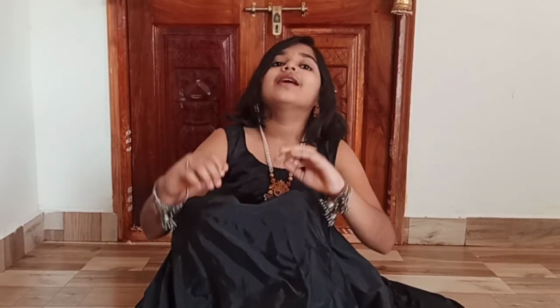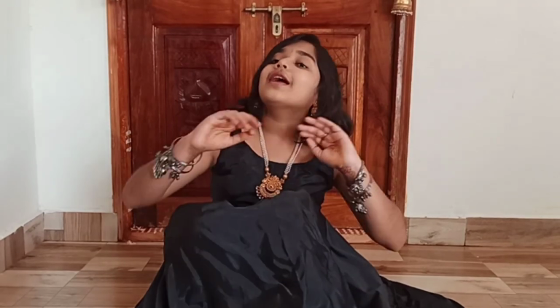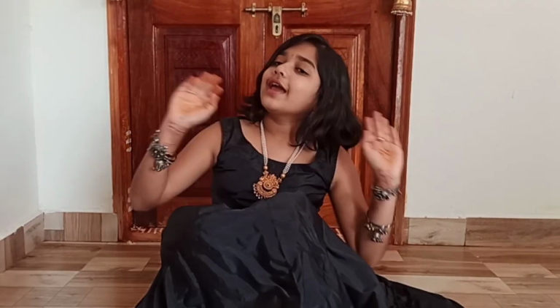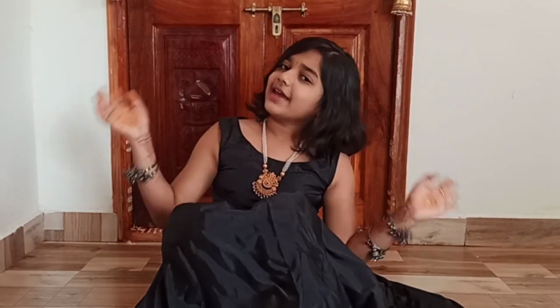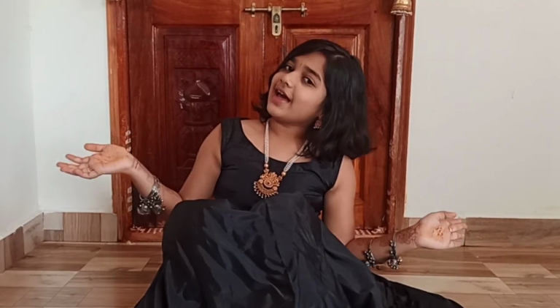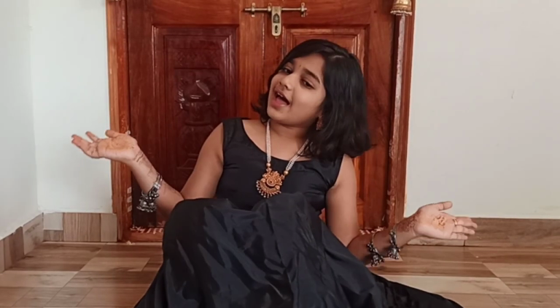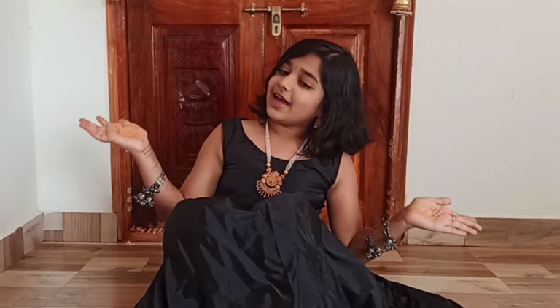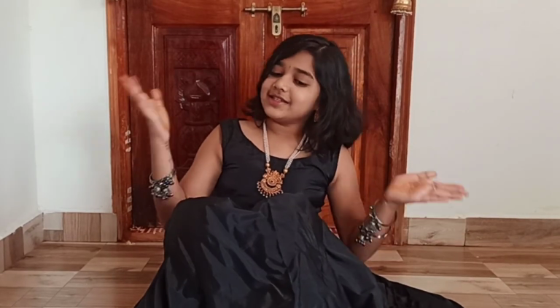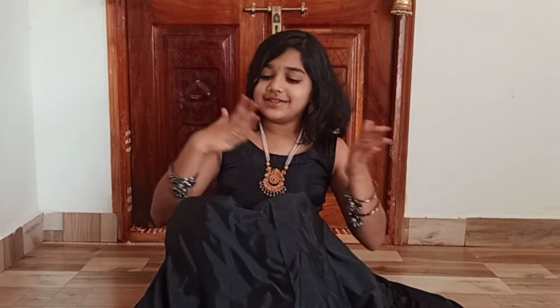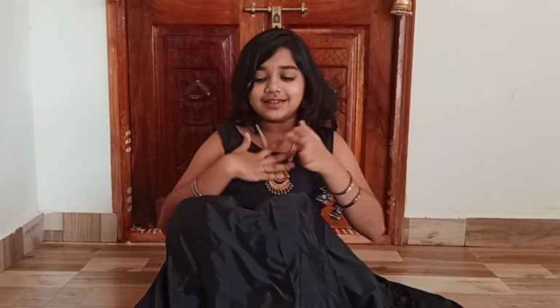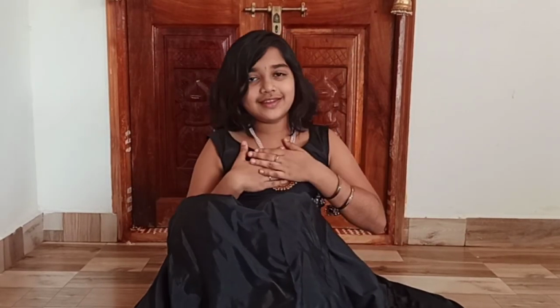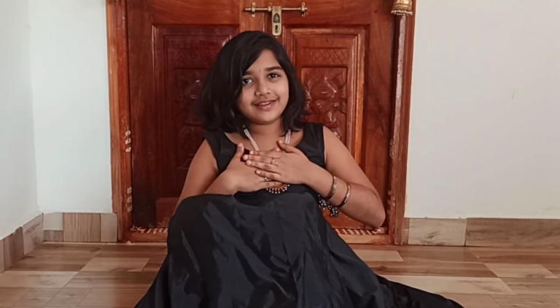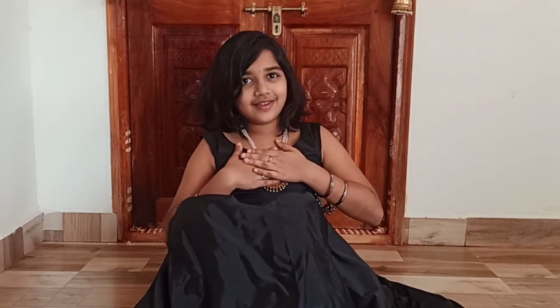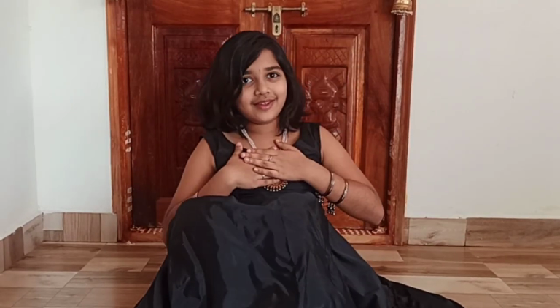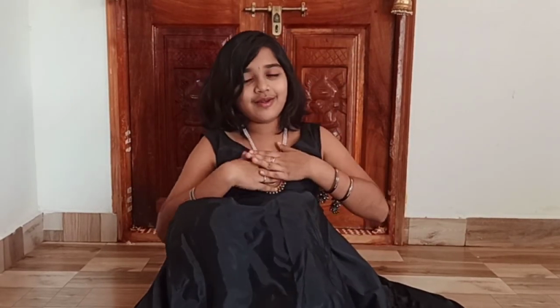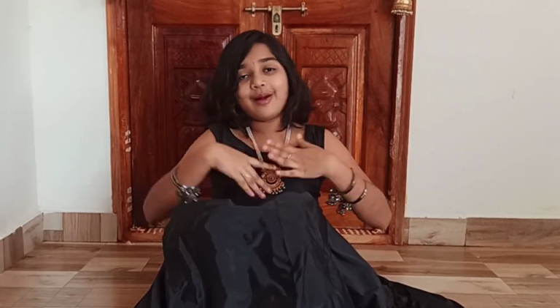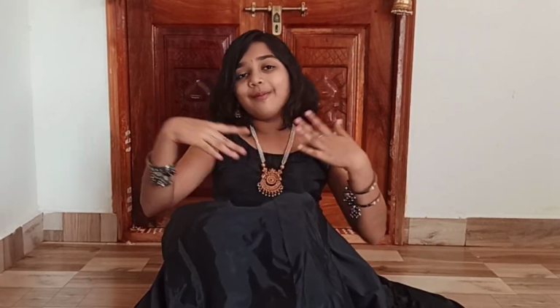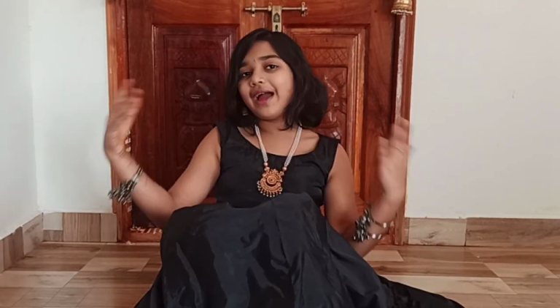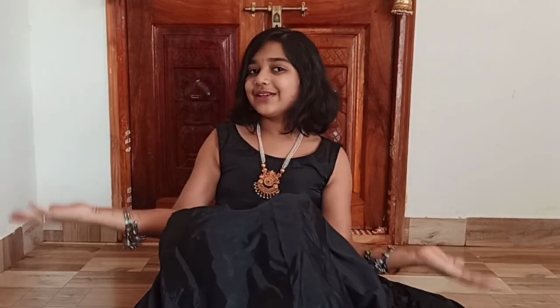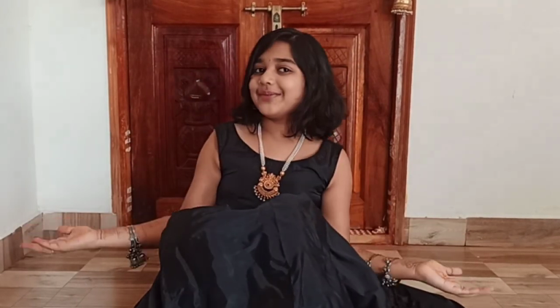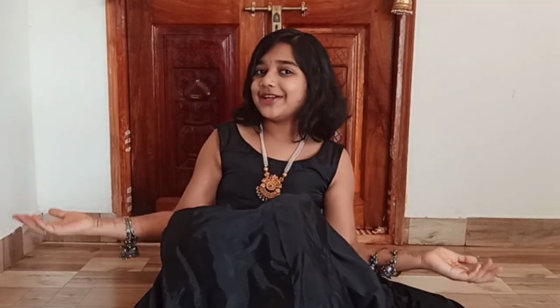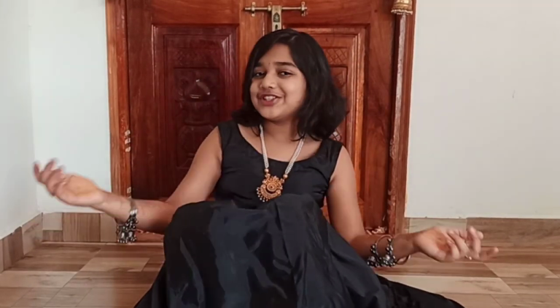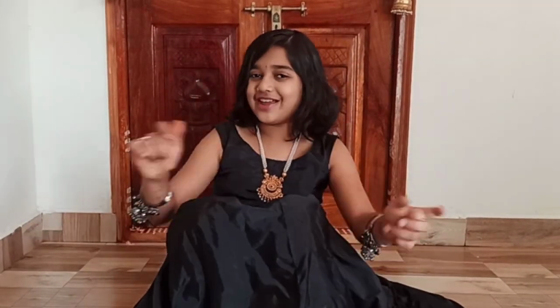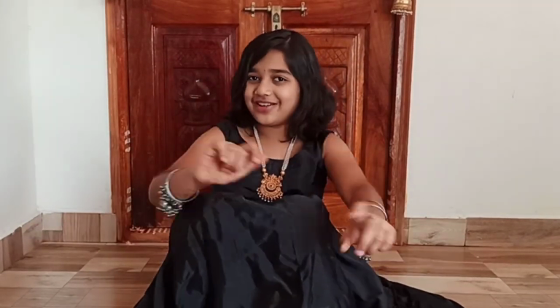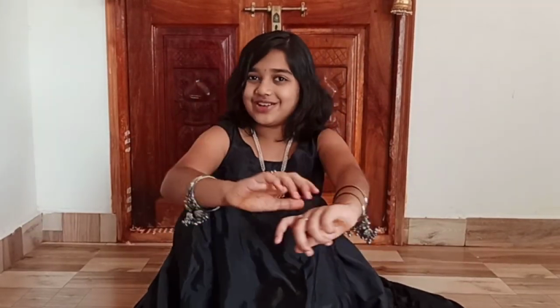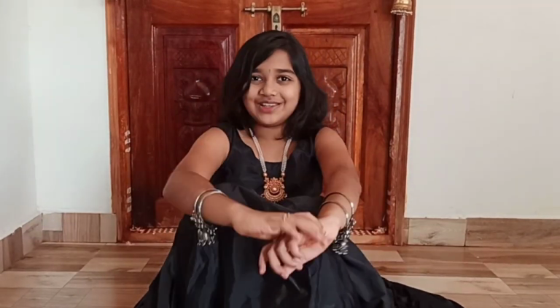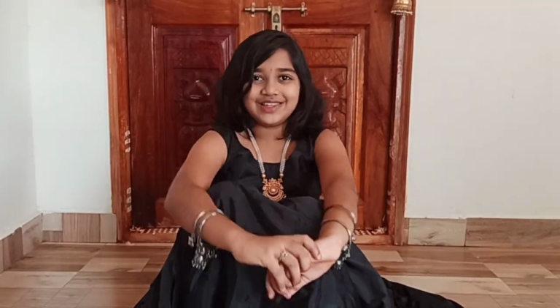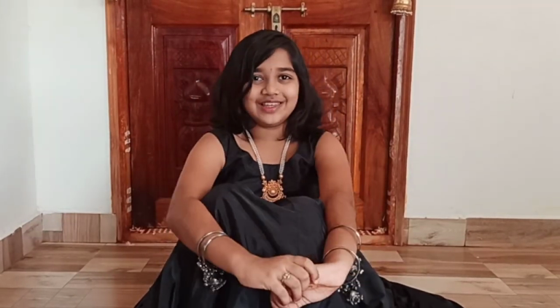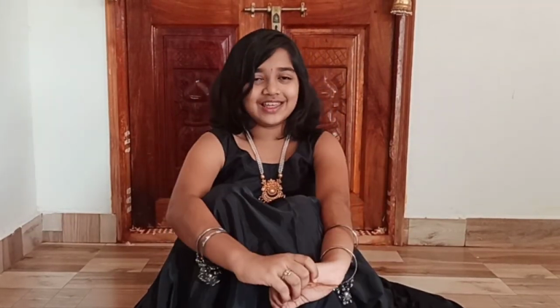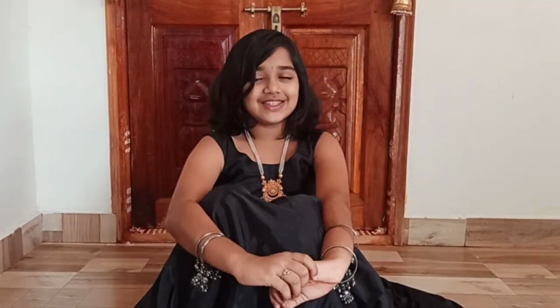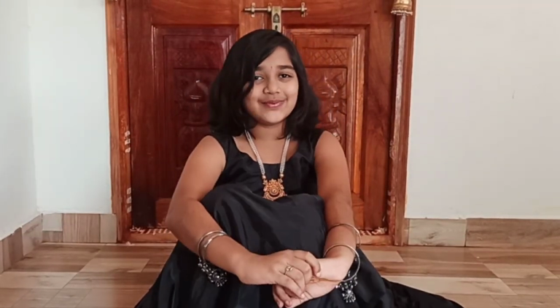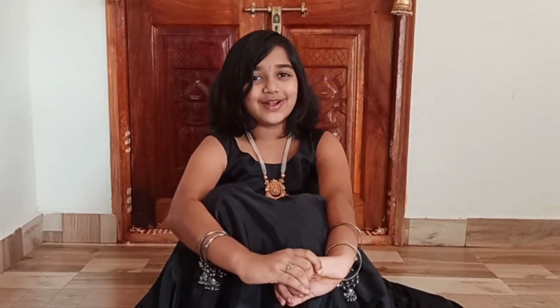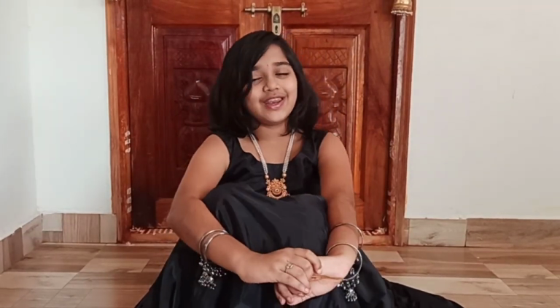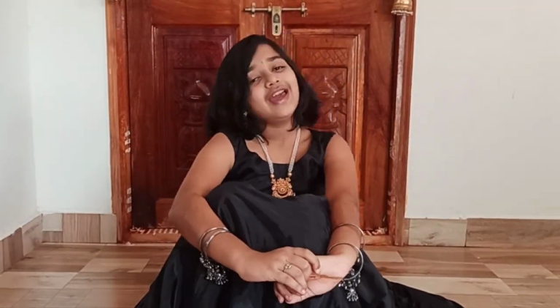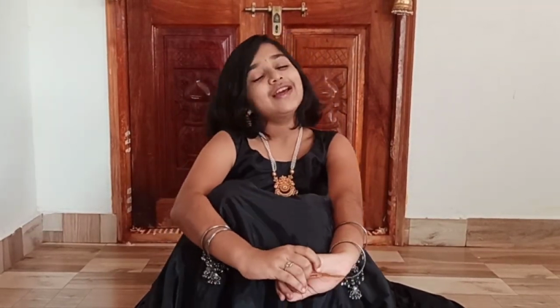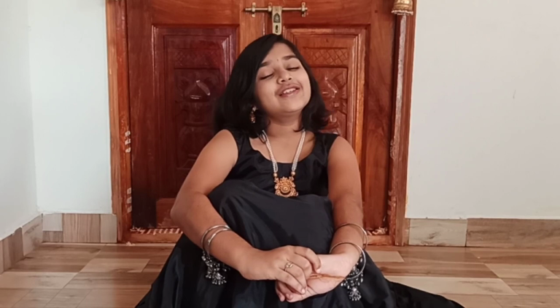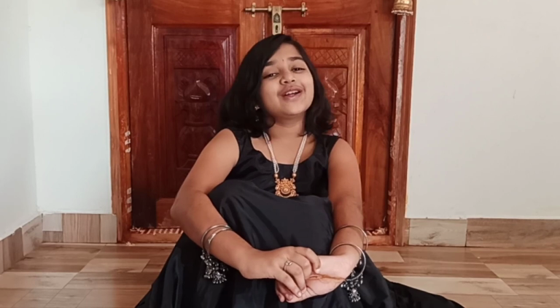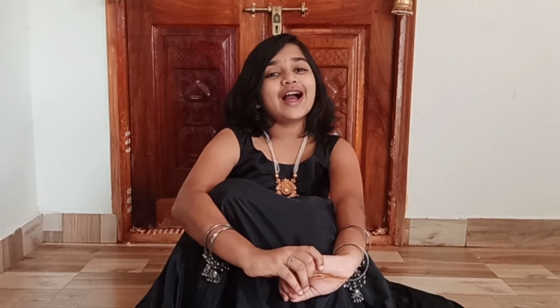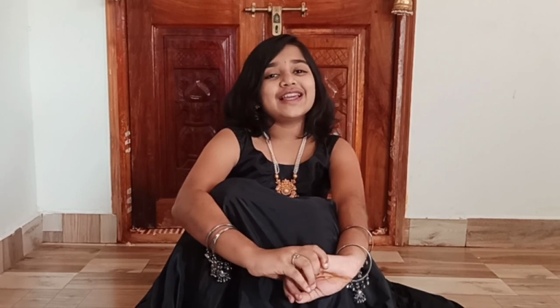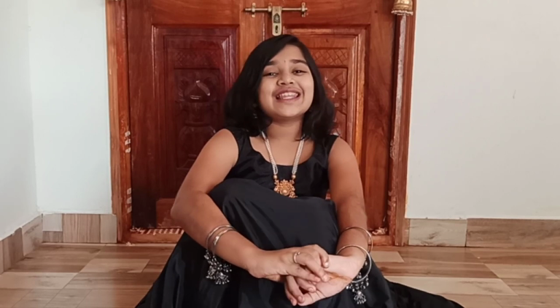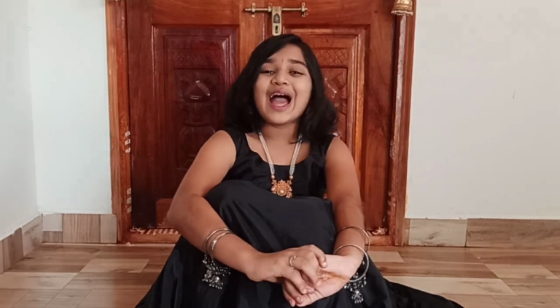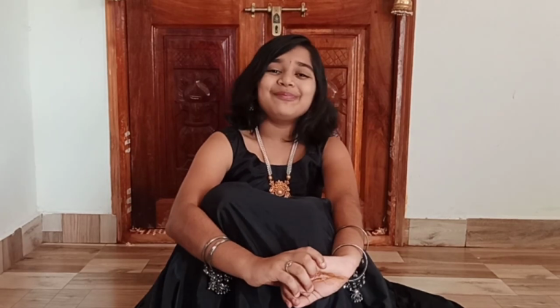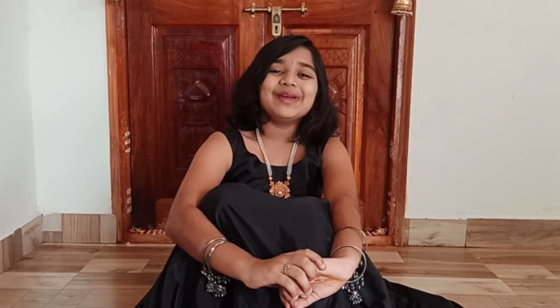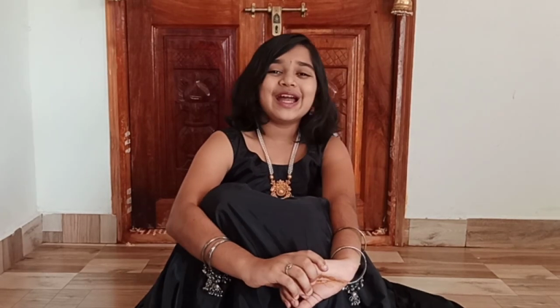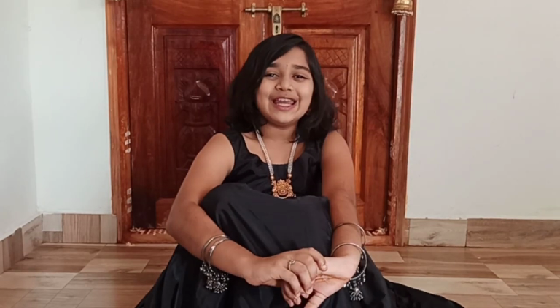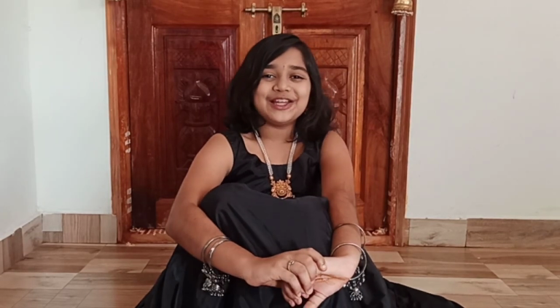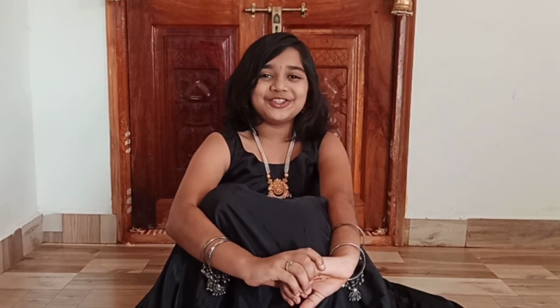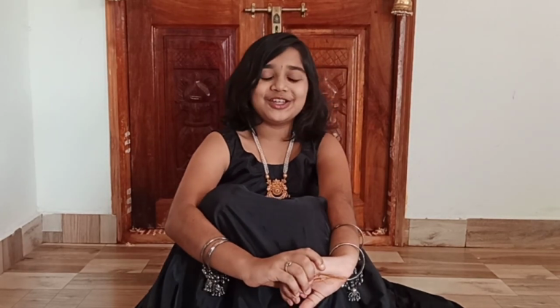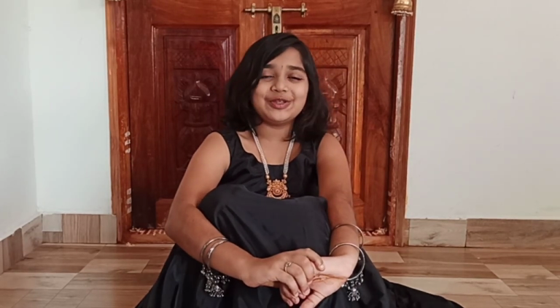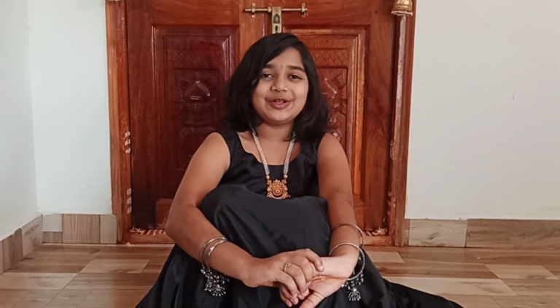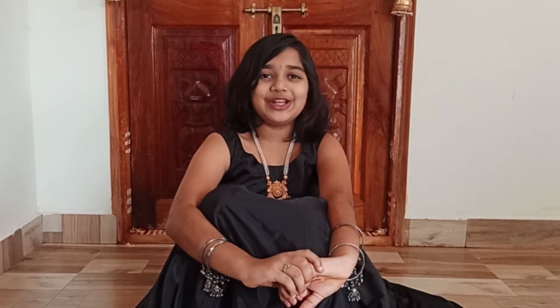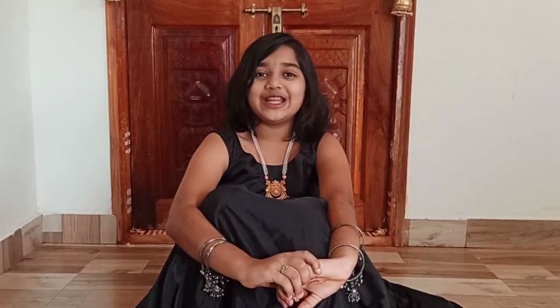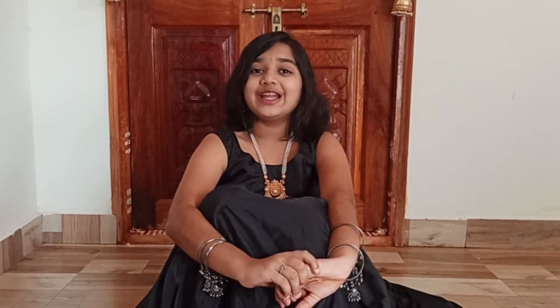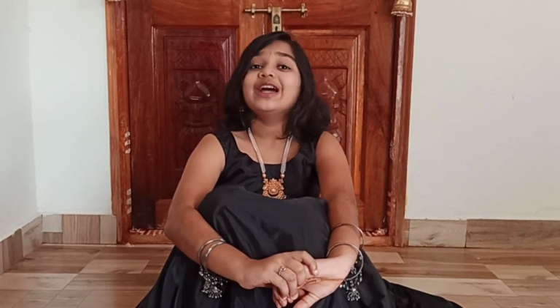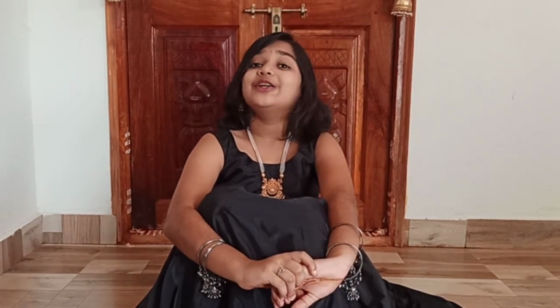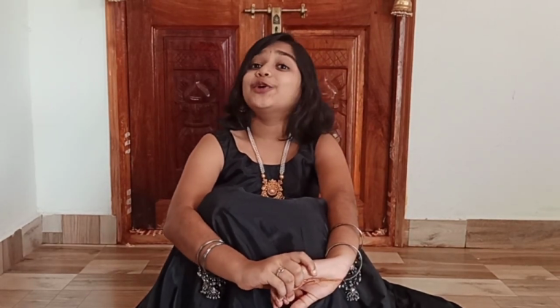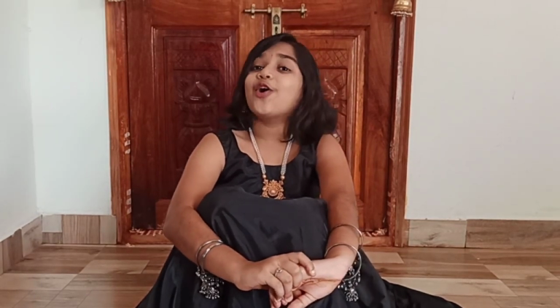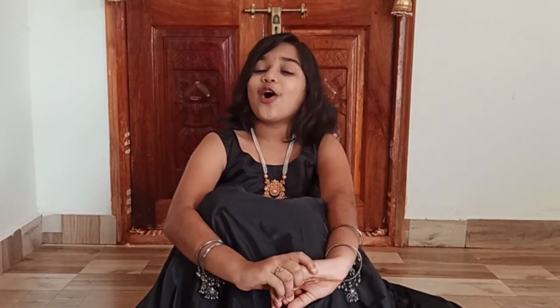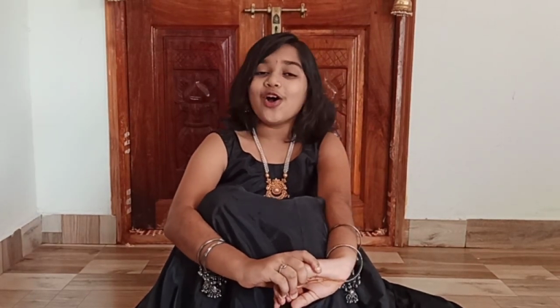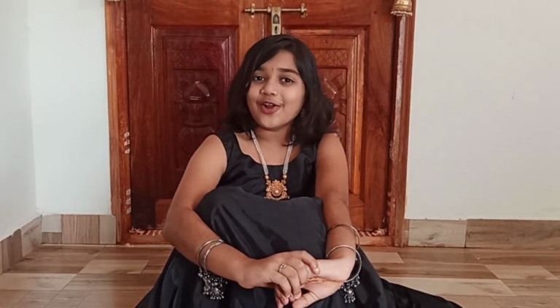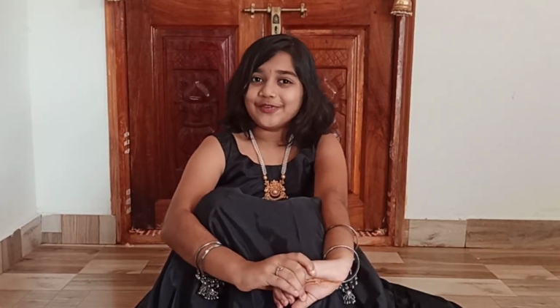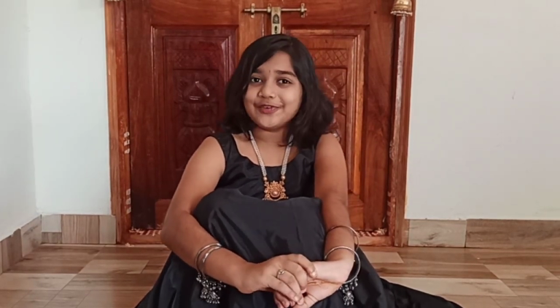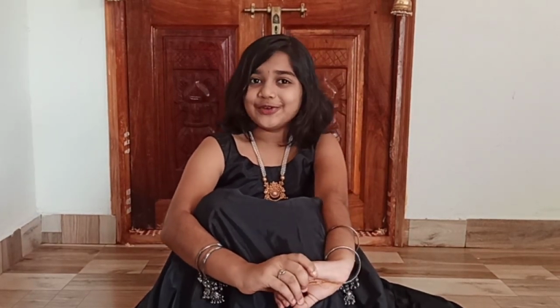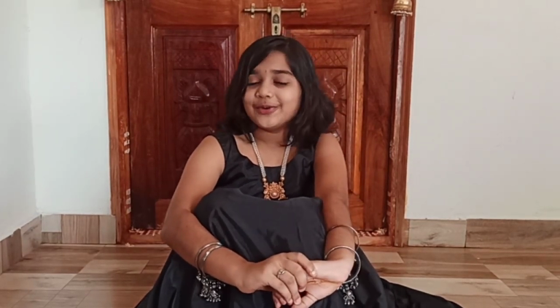Hey guys, this is Nidhi. Welcome back to my channel. So guys, happy Ganesh Chaturthi to all of you.